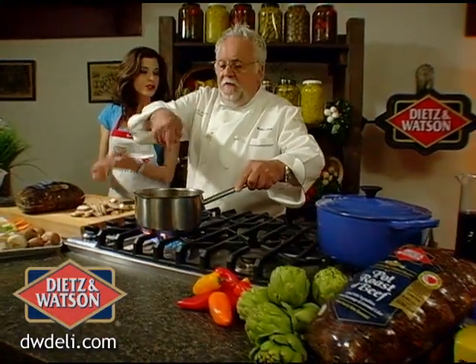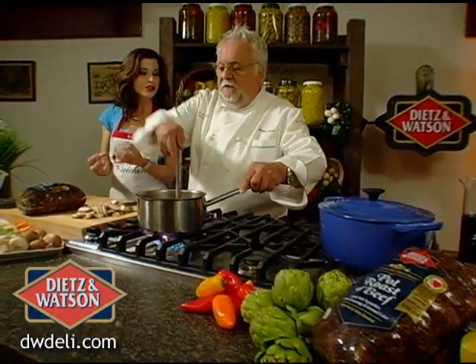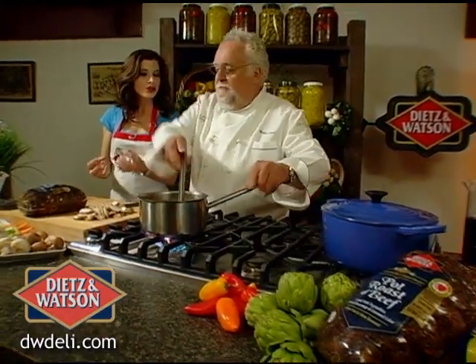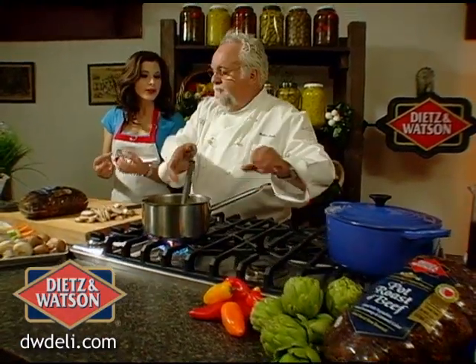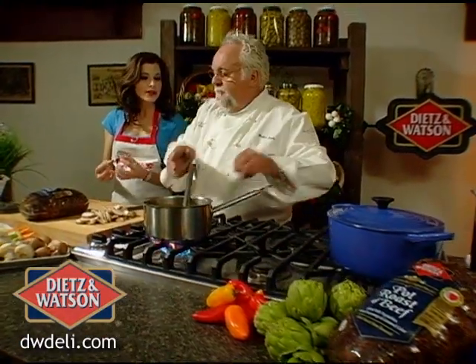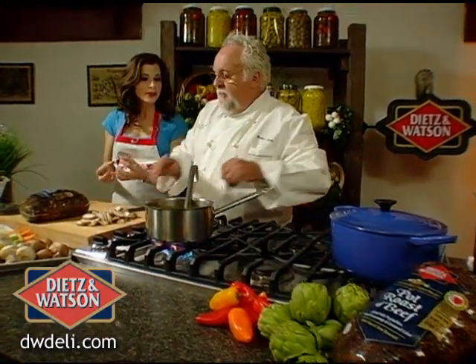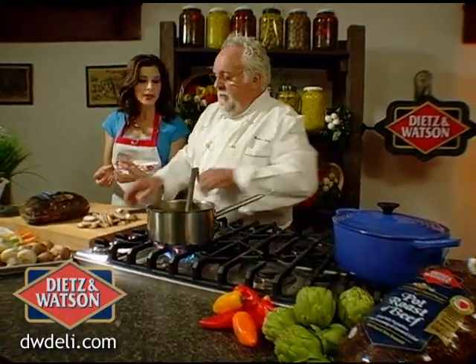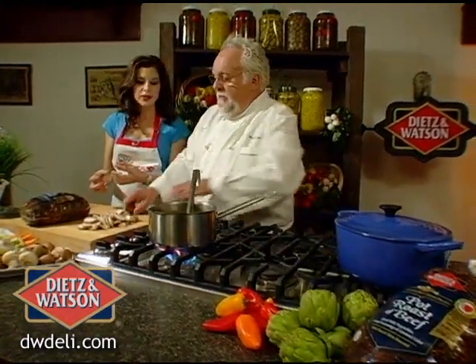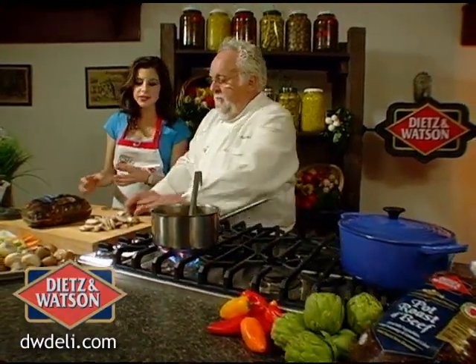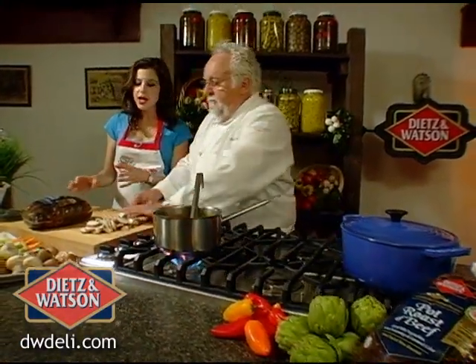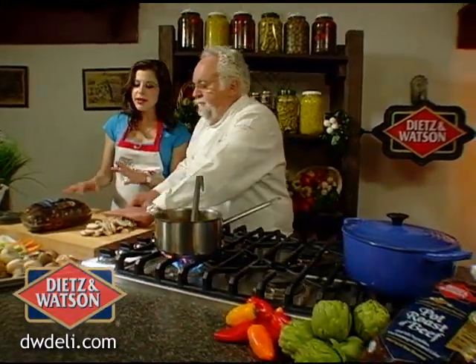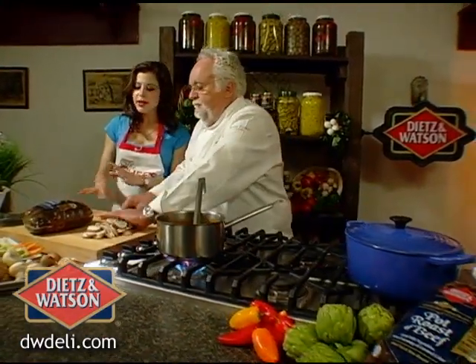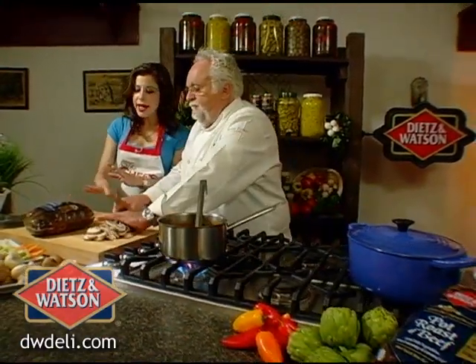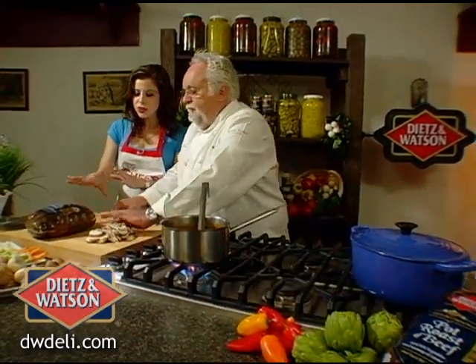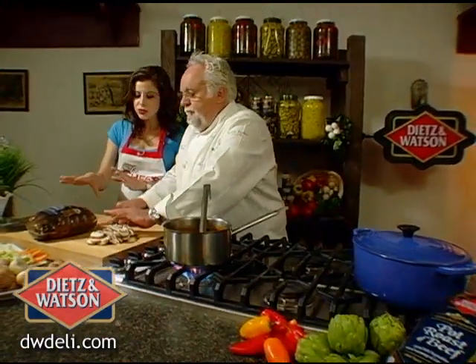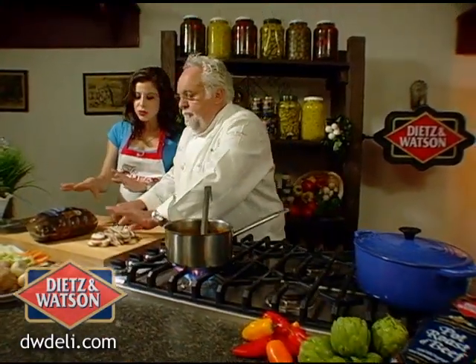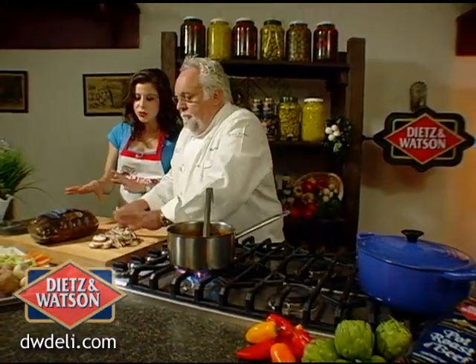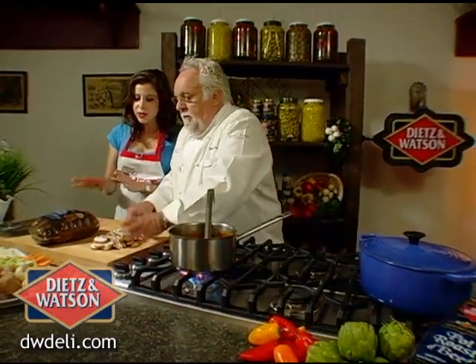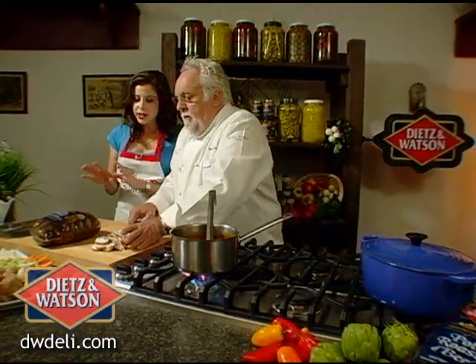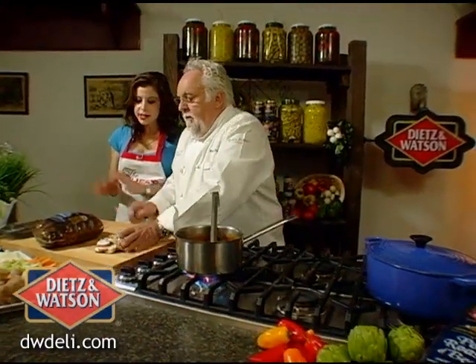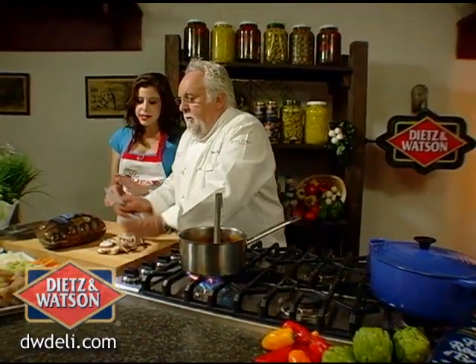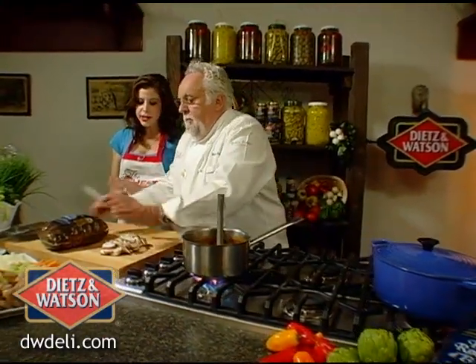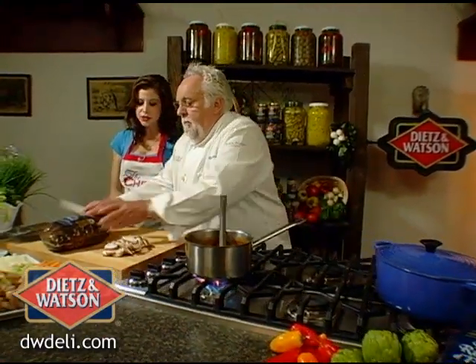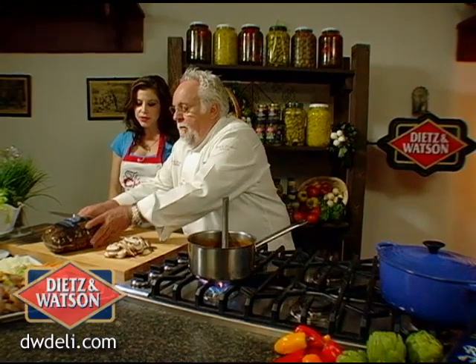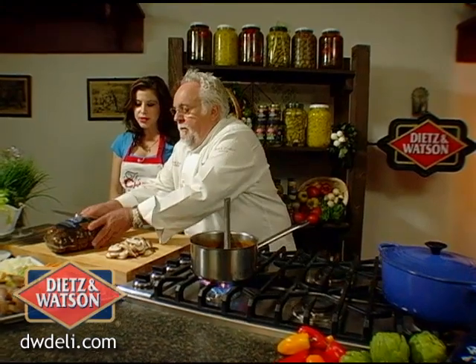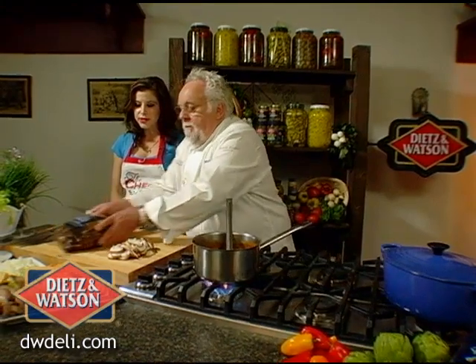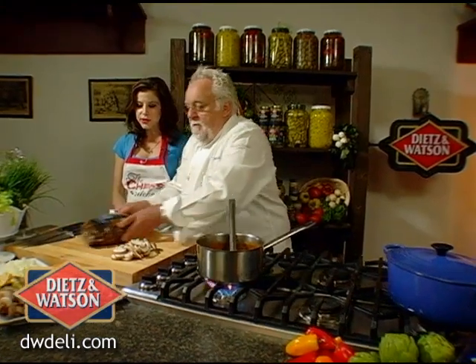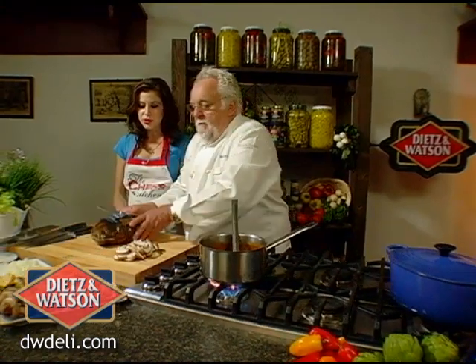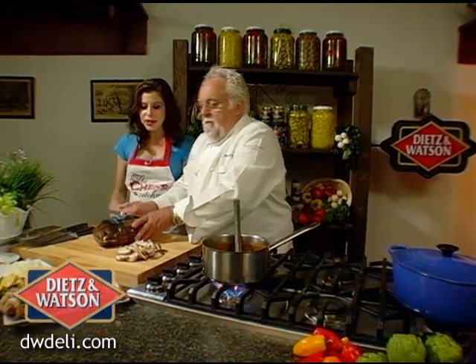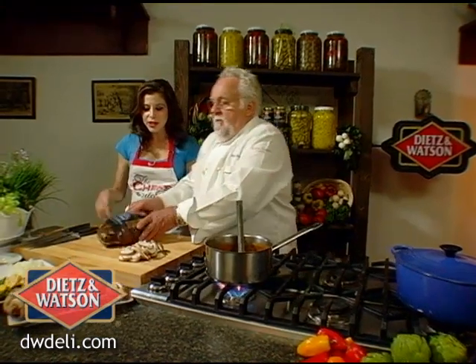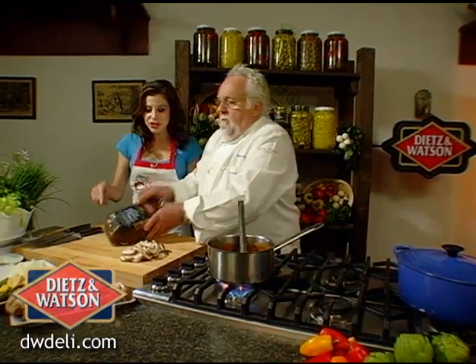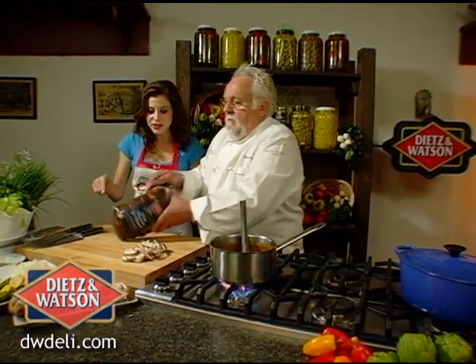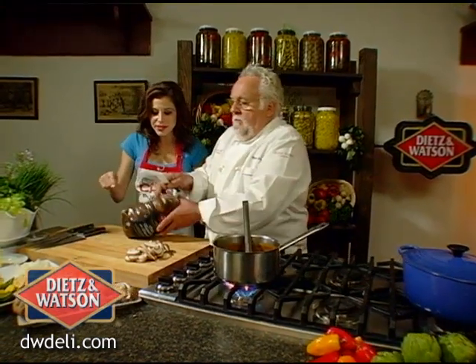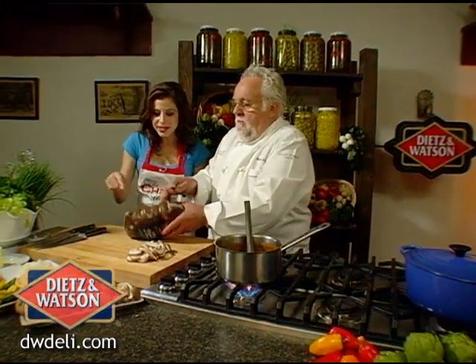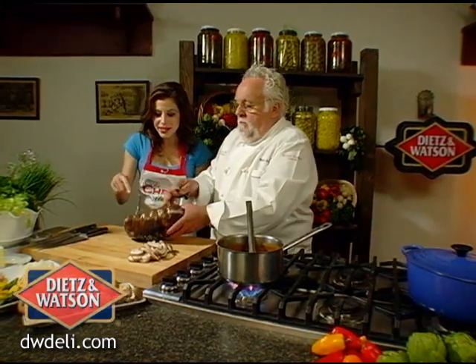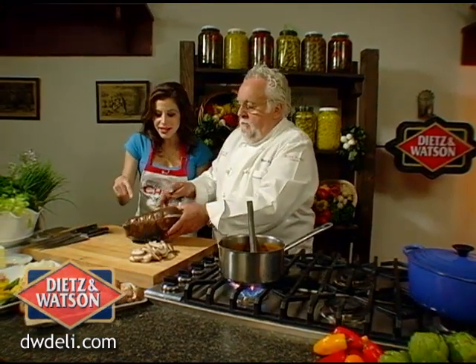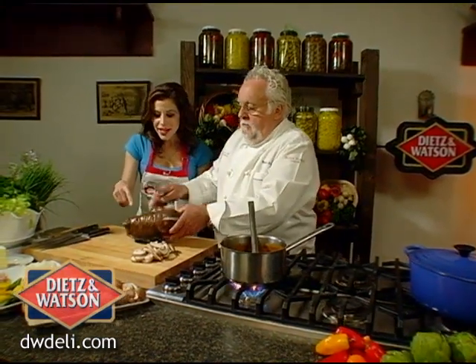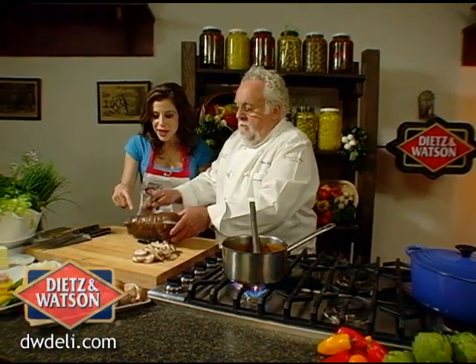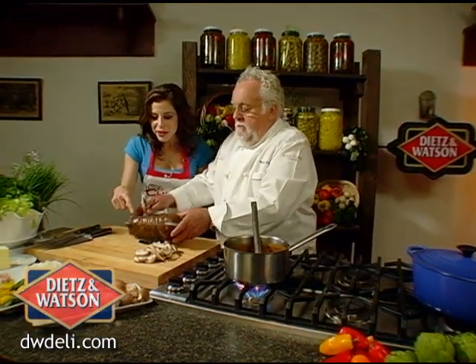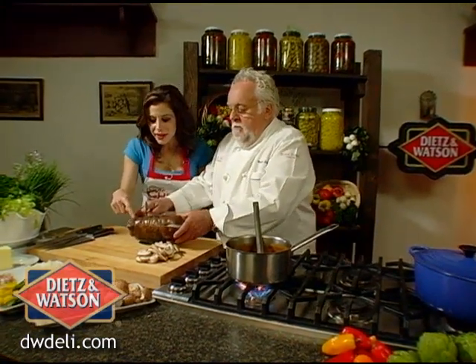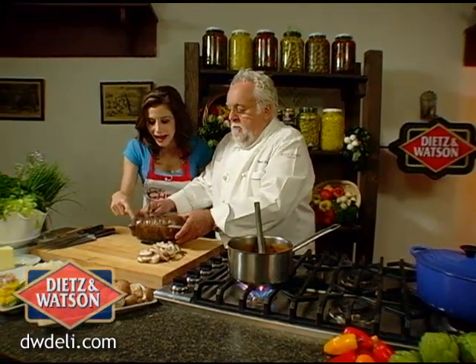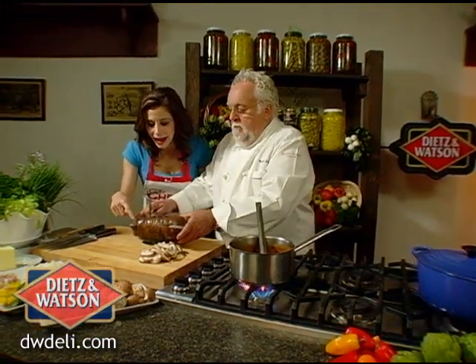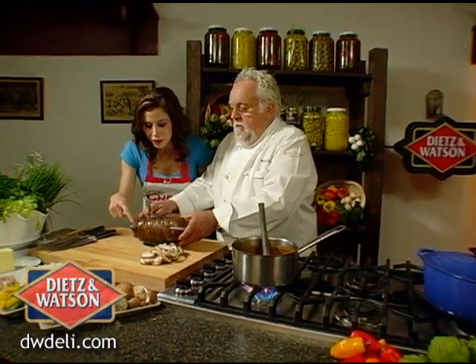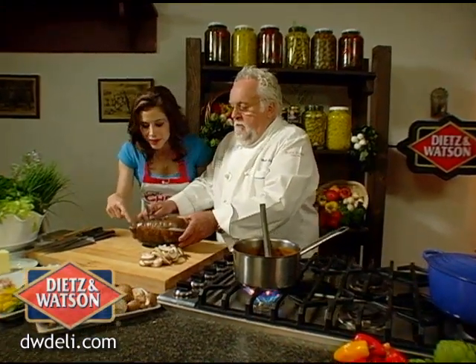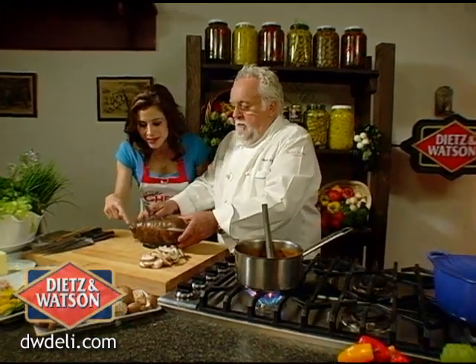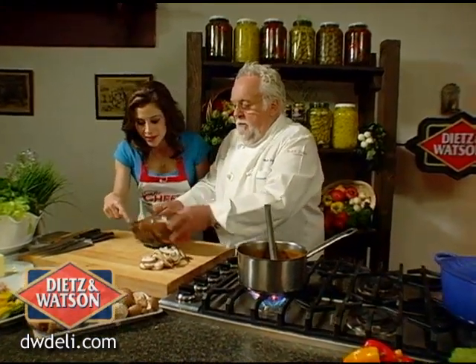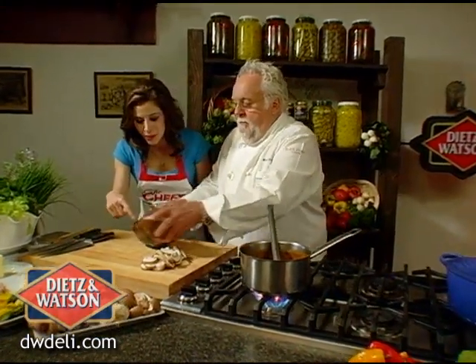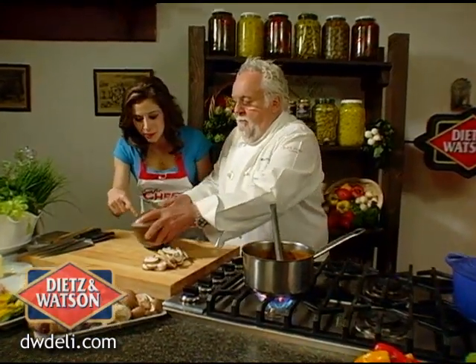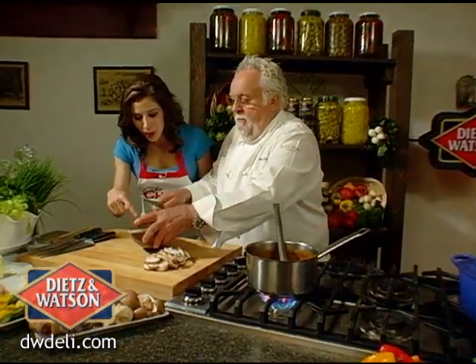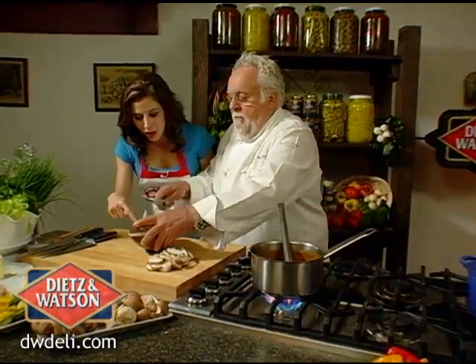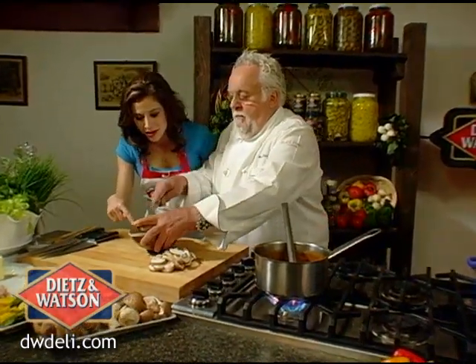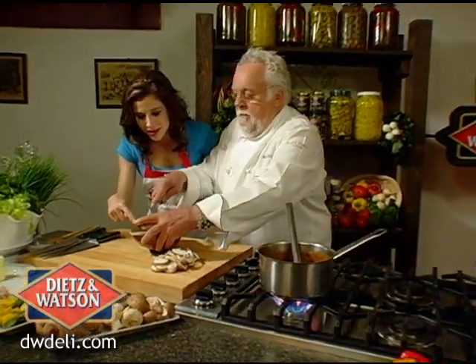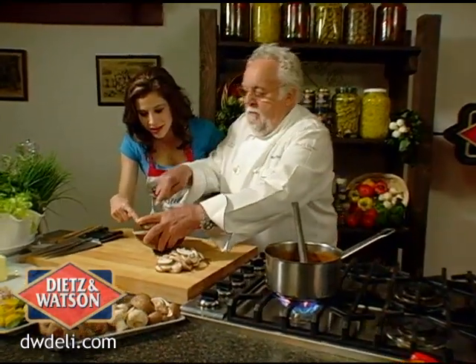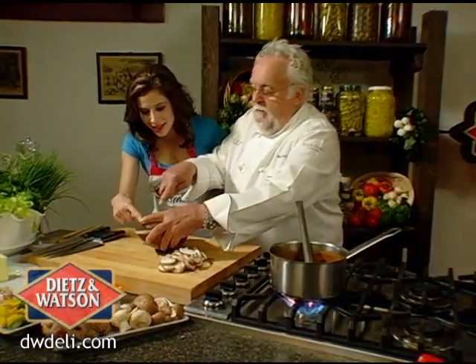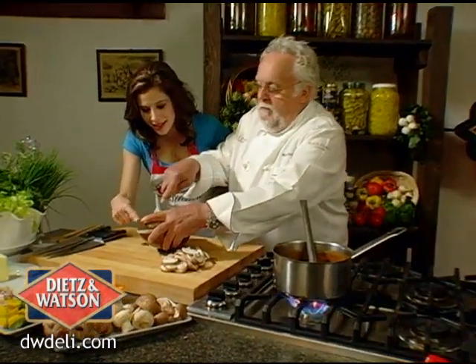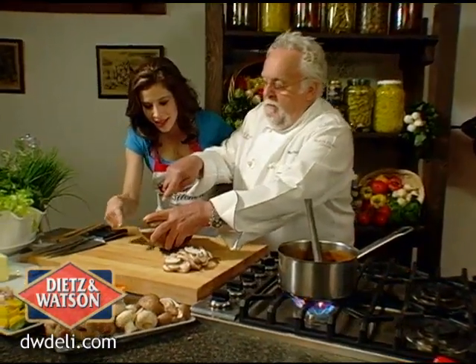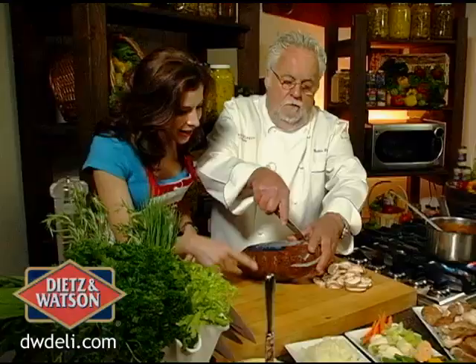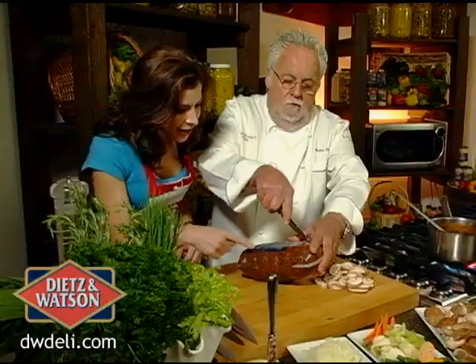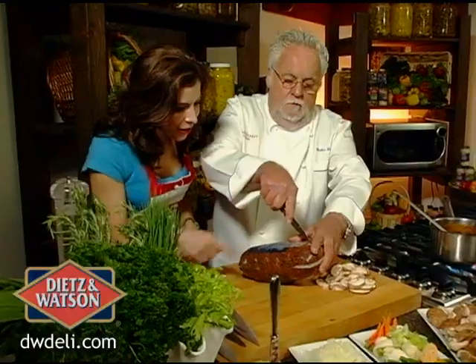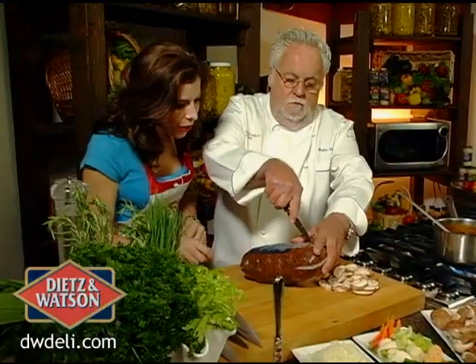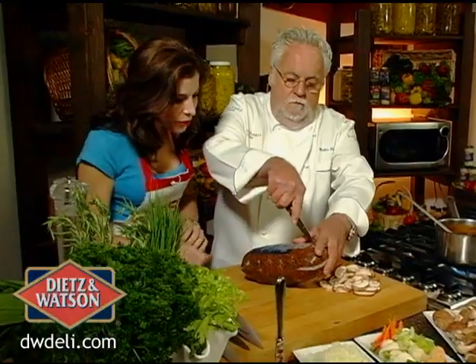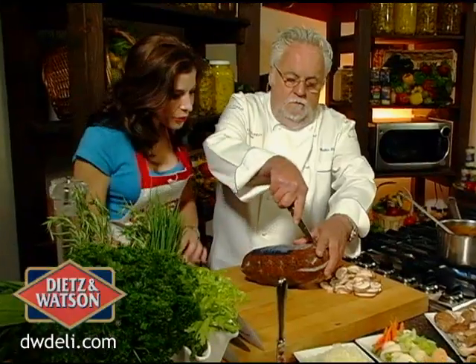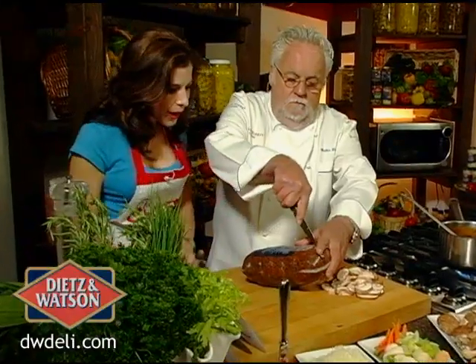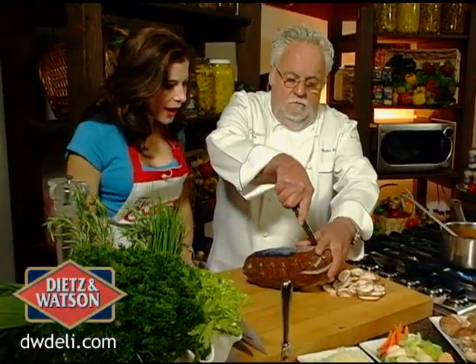Just like everything from Dietz and Watson — original recipes, natural ingredients, natural seasonings. You can actually even see the carrots and the parsley all throughout.